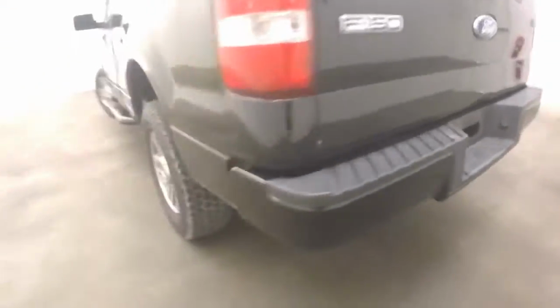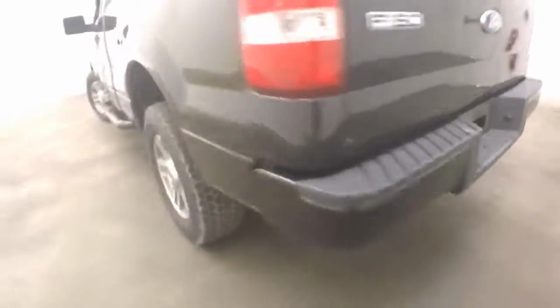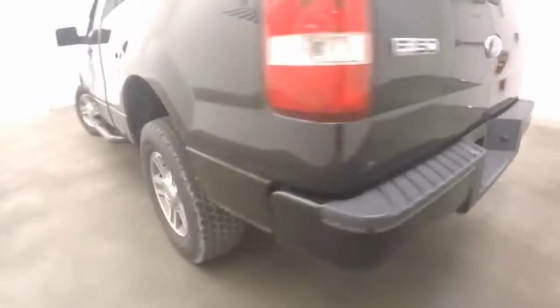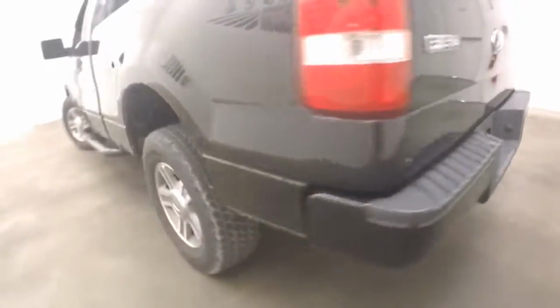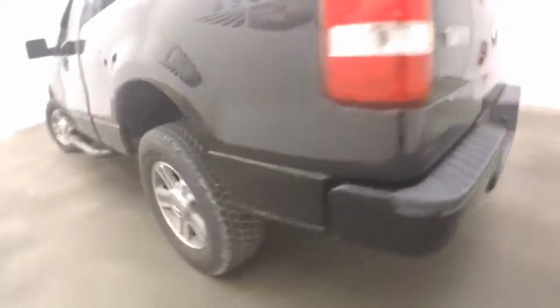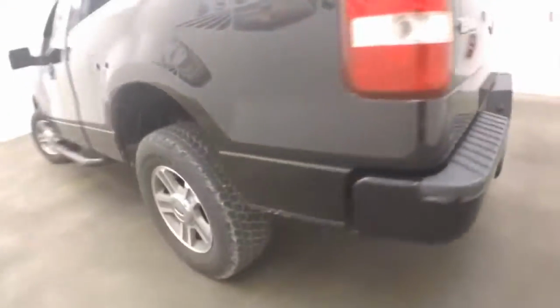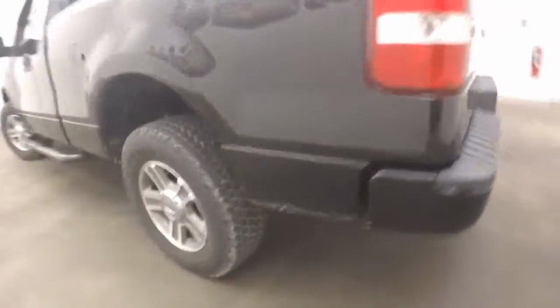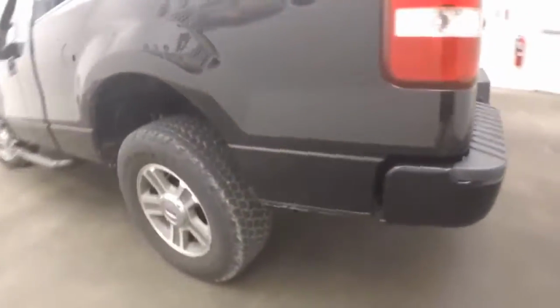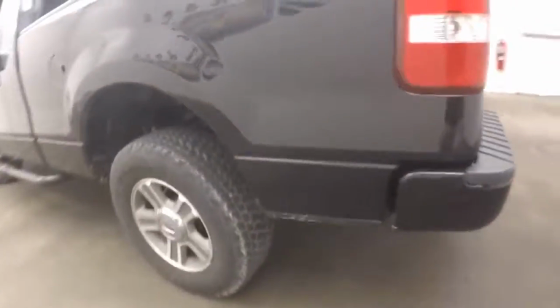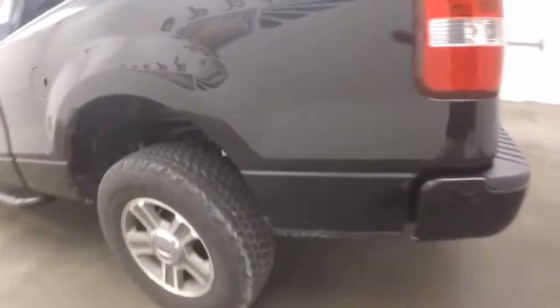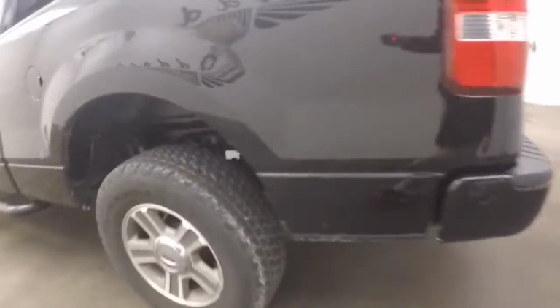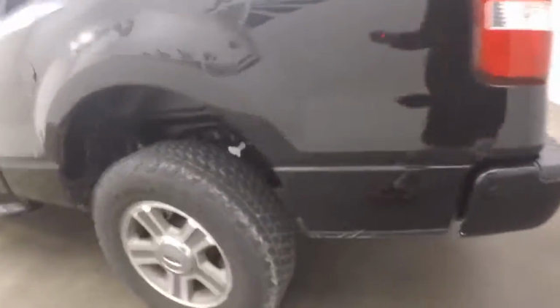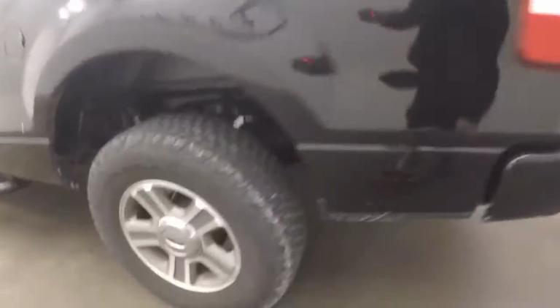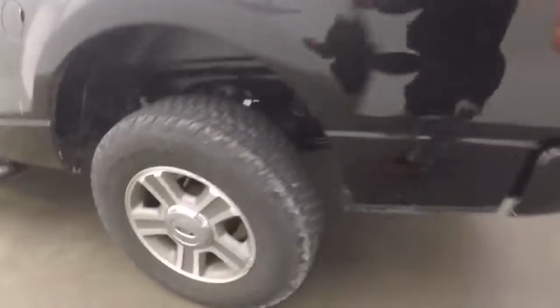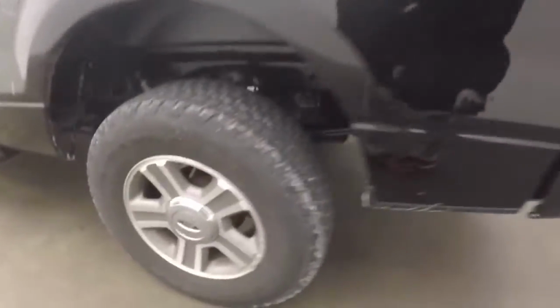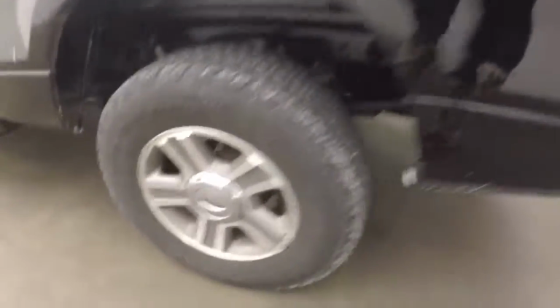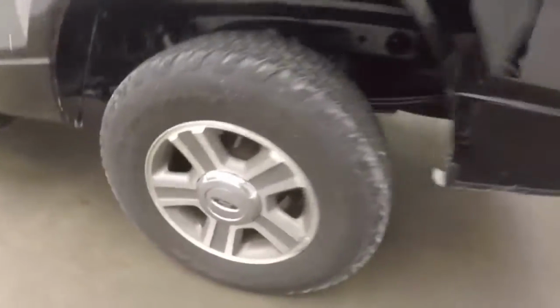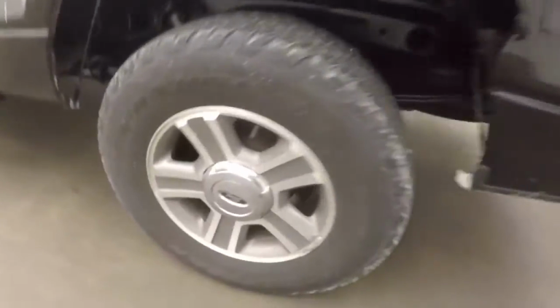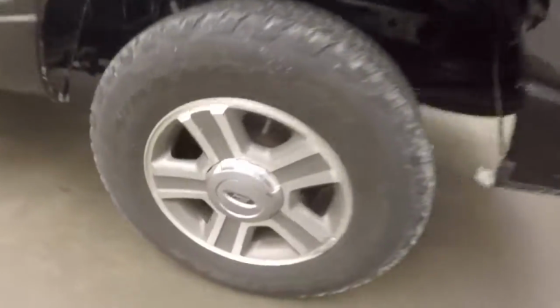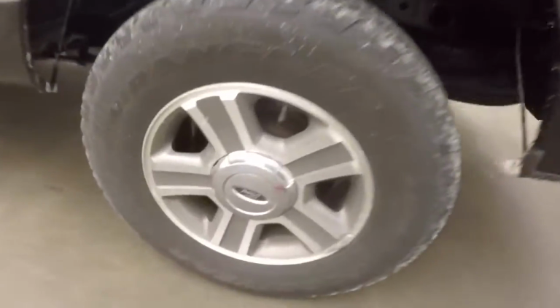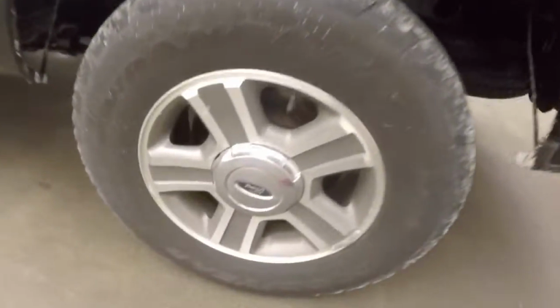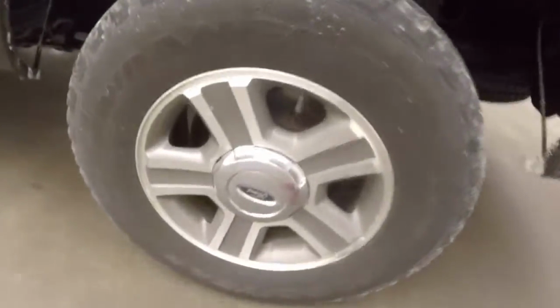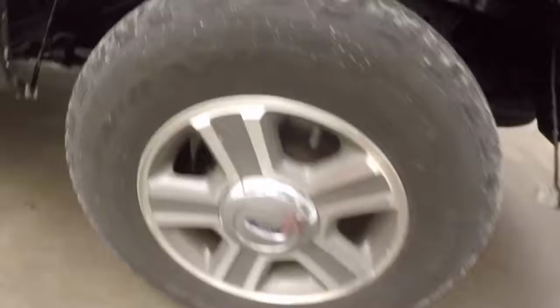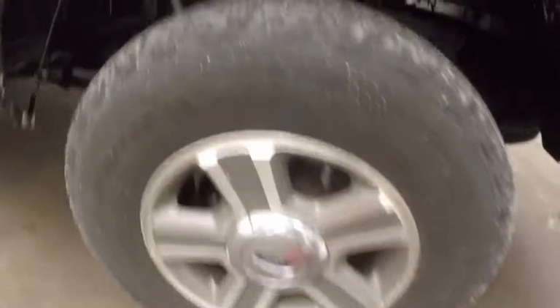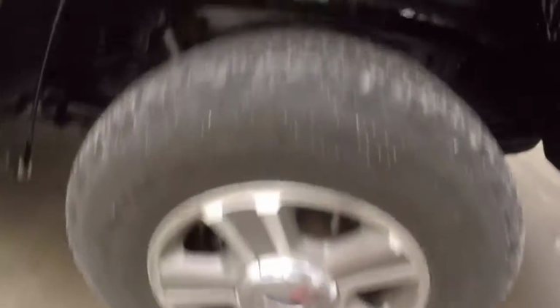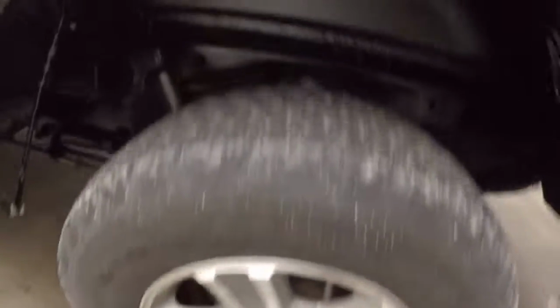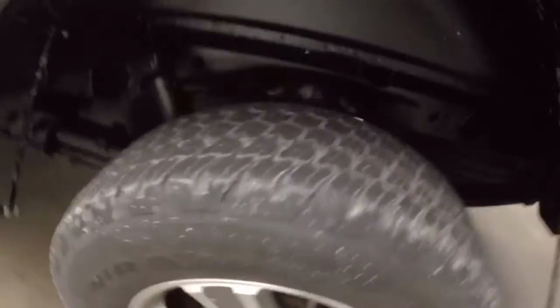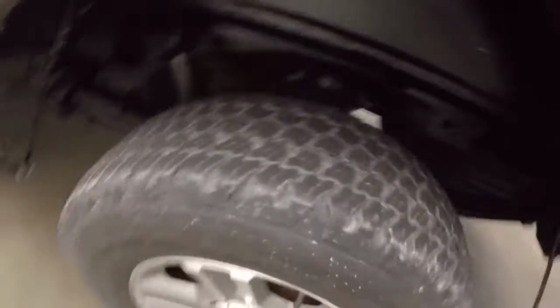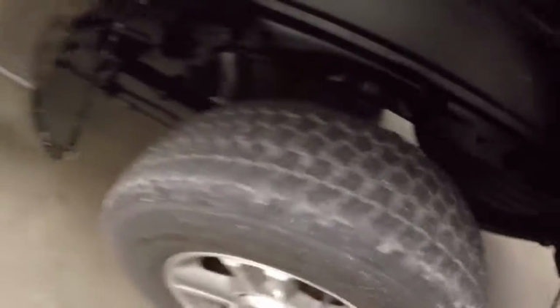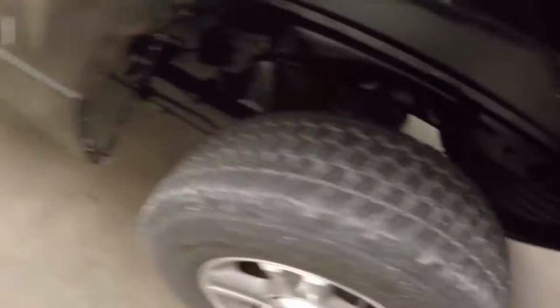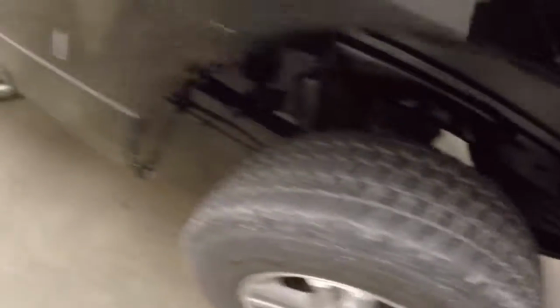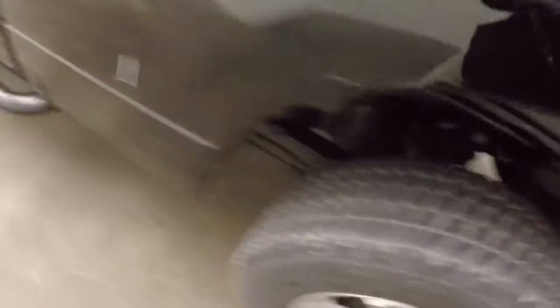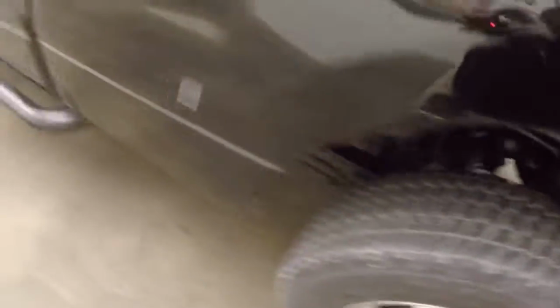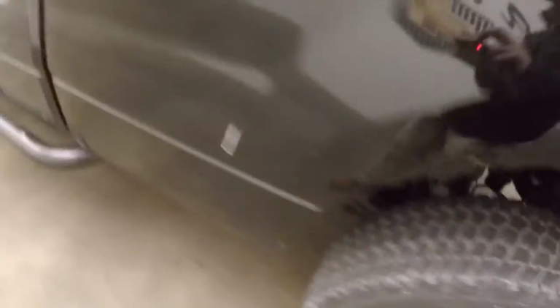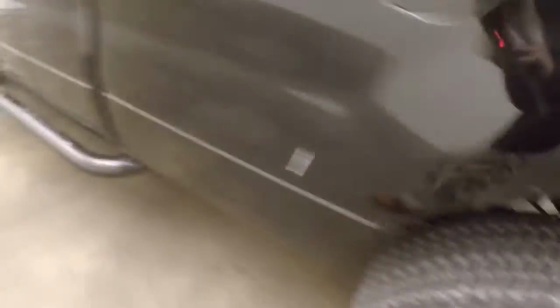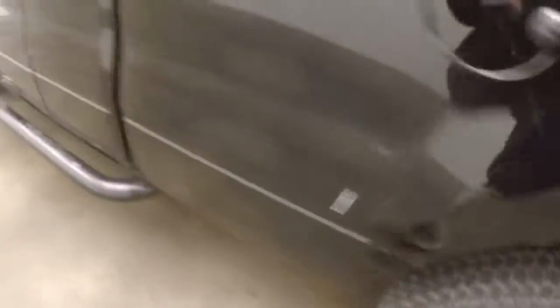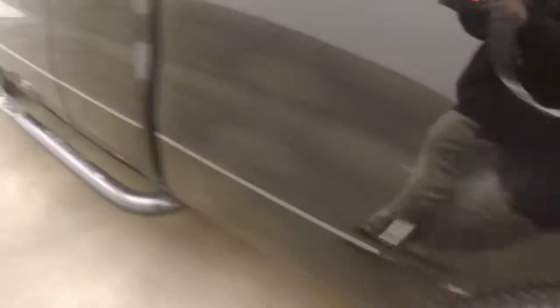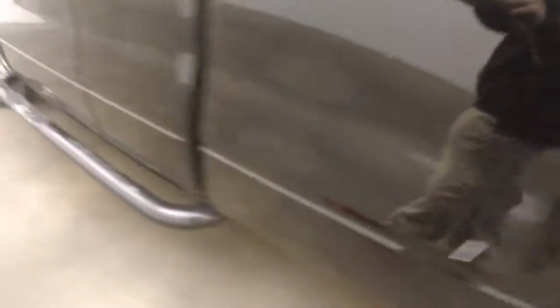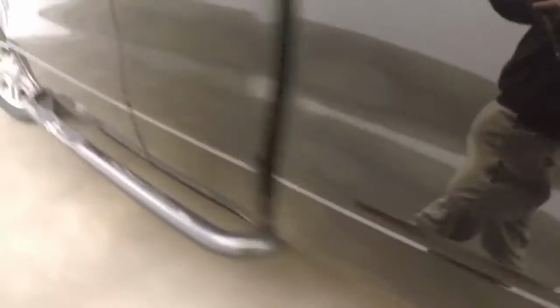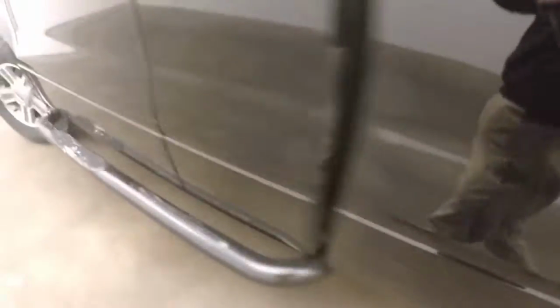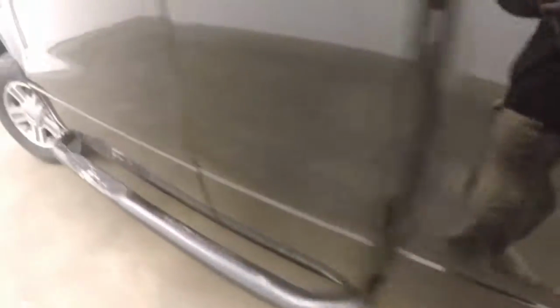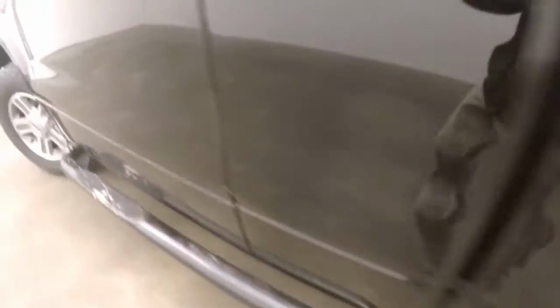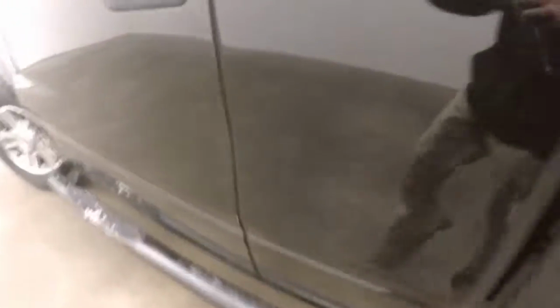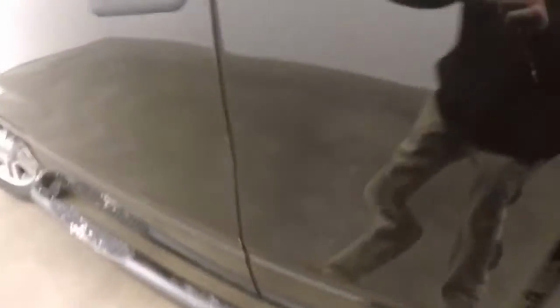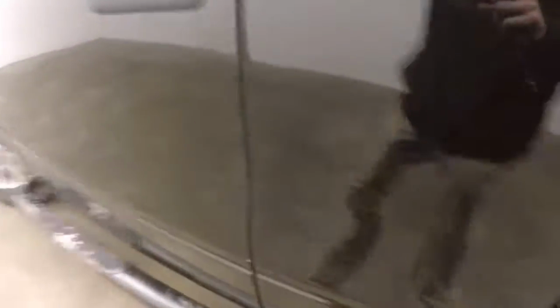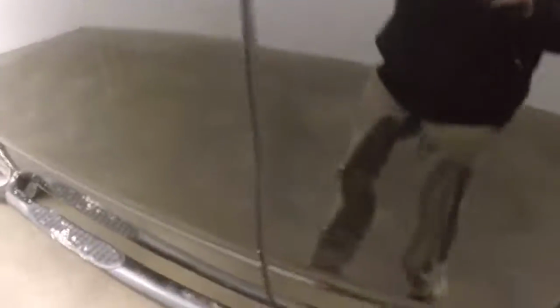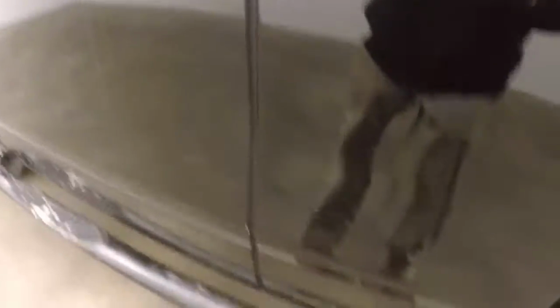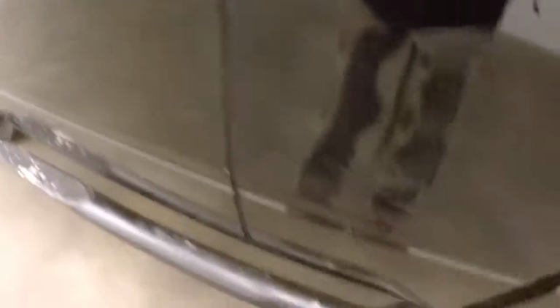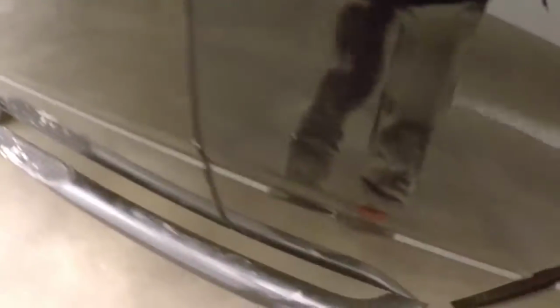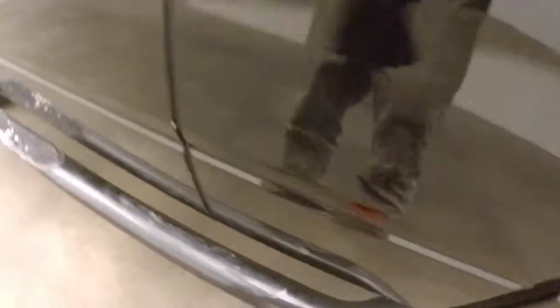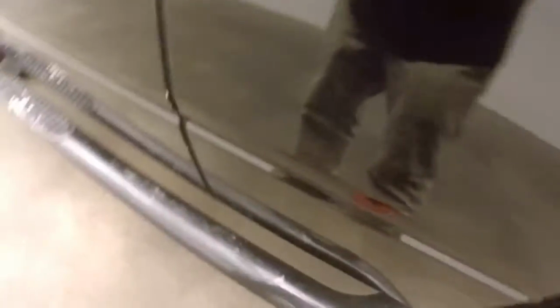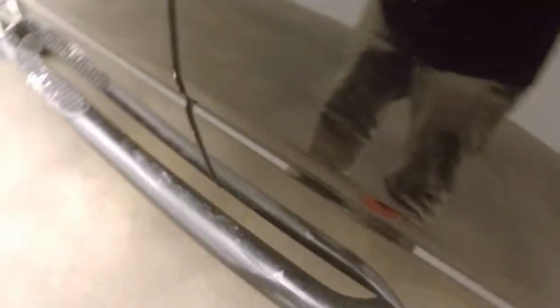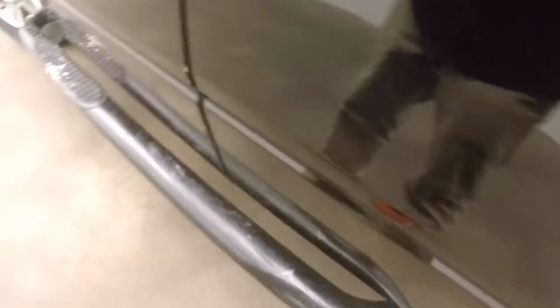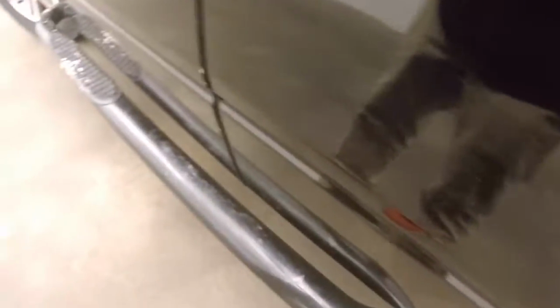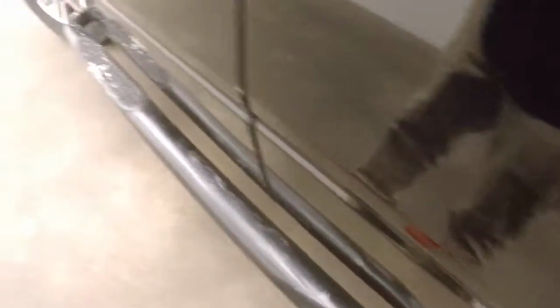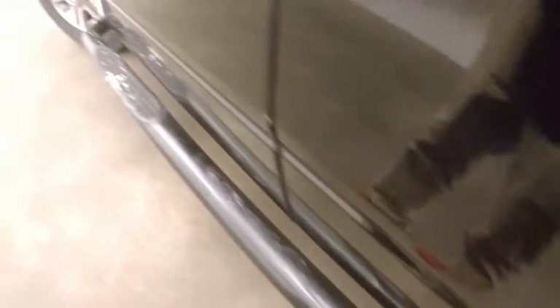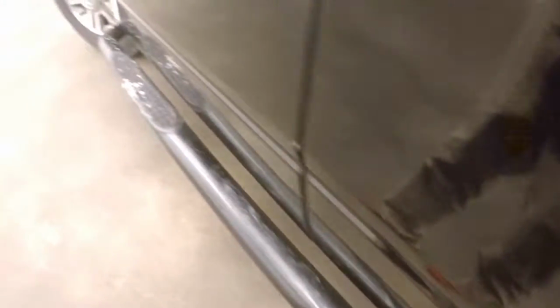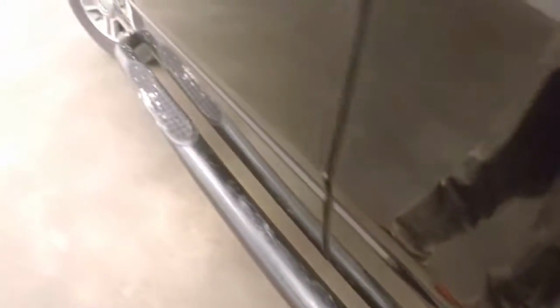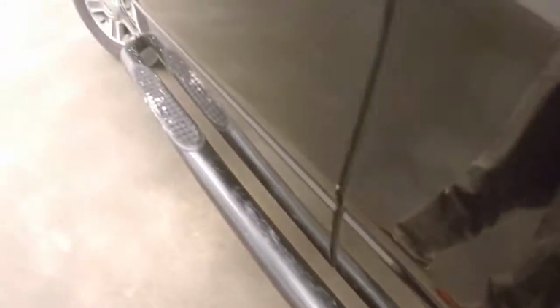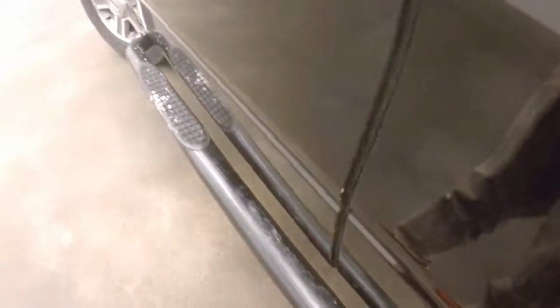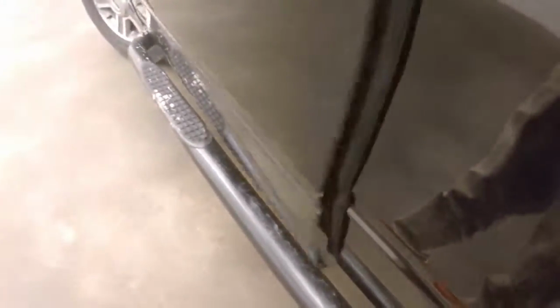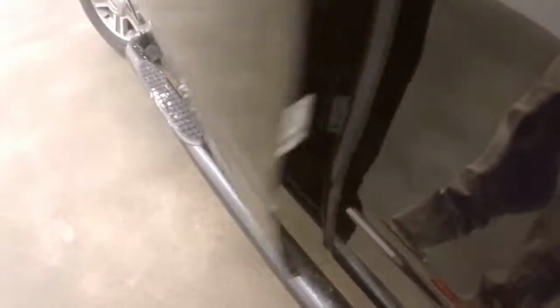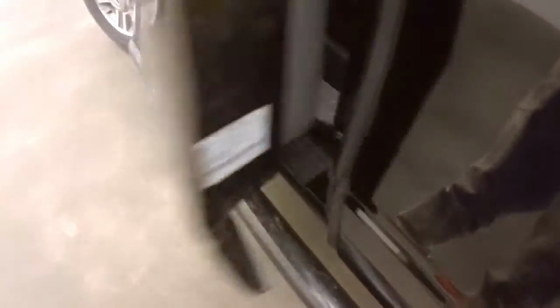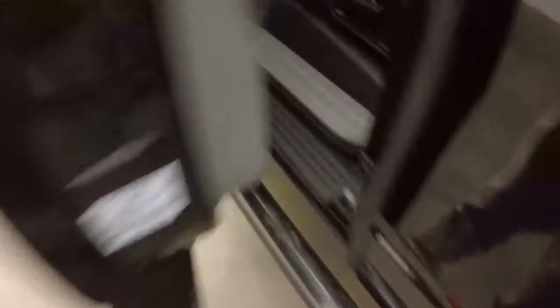Rocker on the side here. Nice alloy wheels, good tires. You got your running boards going down the side.